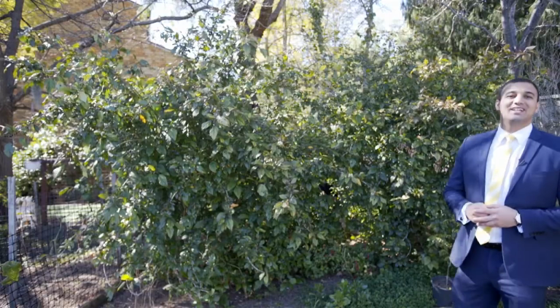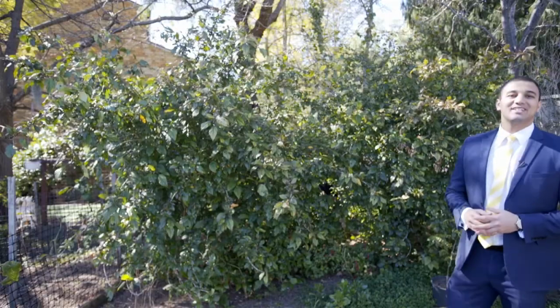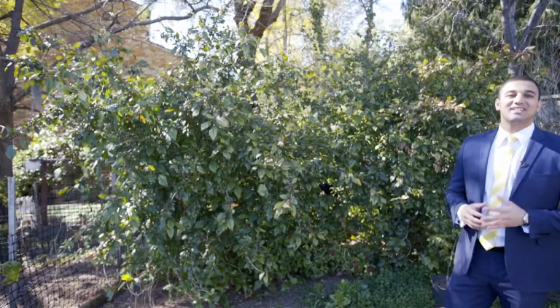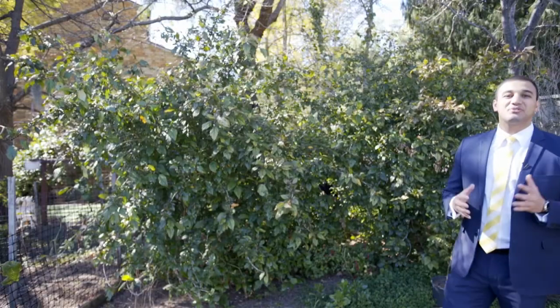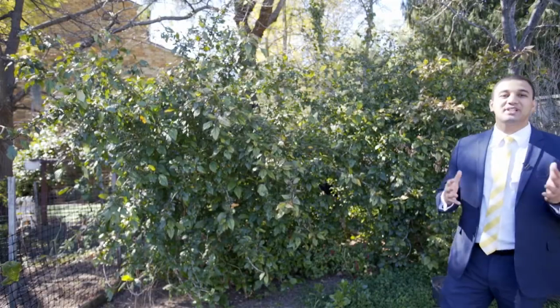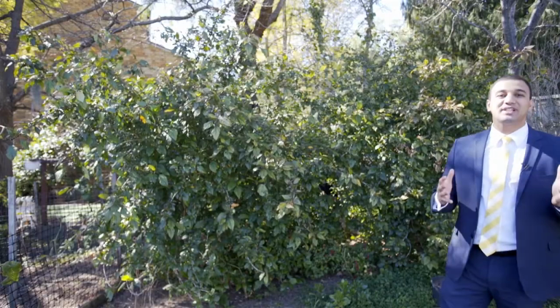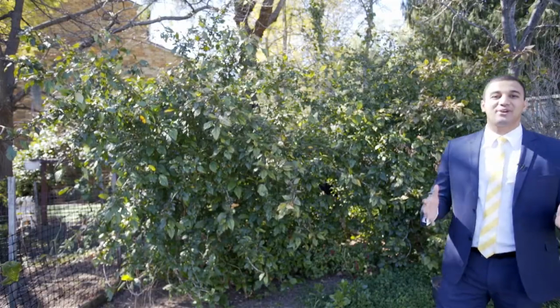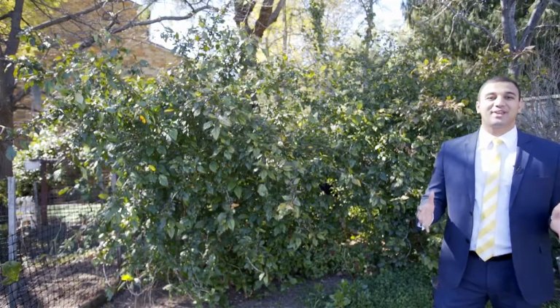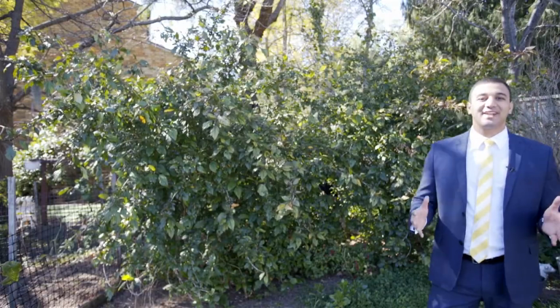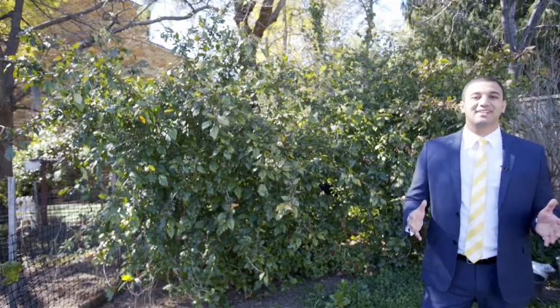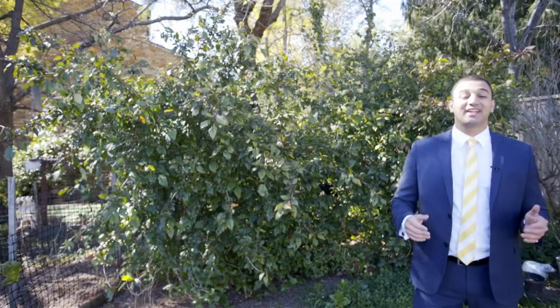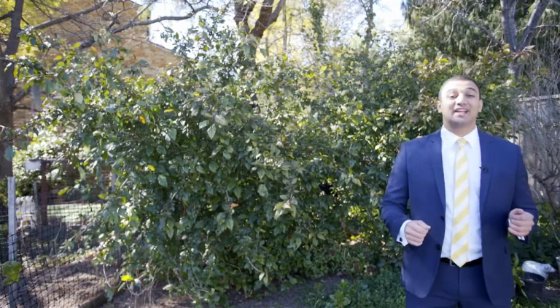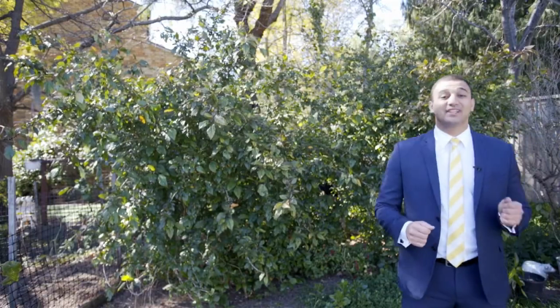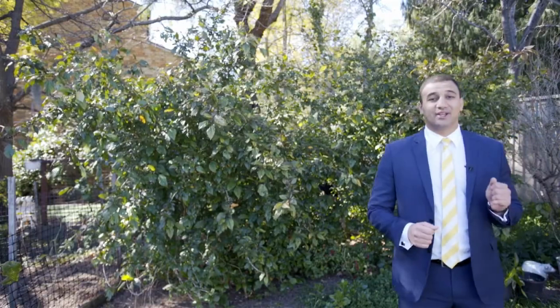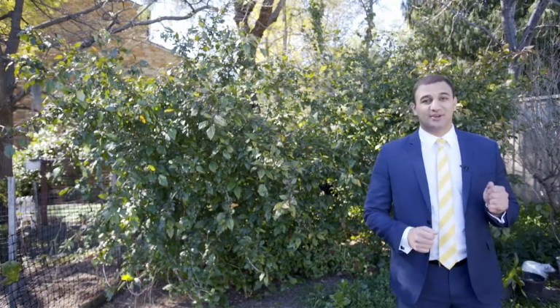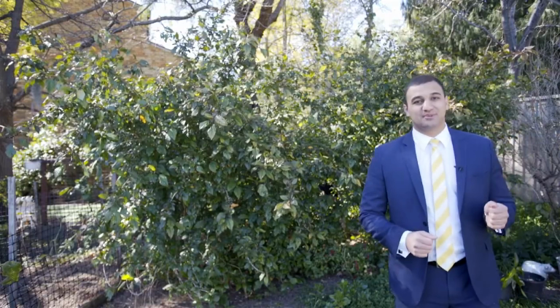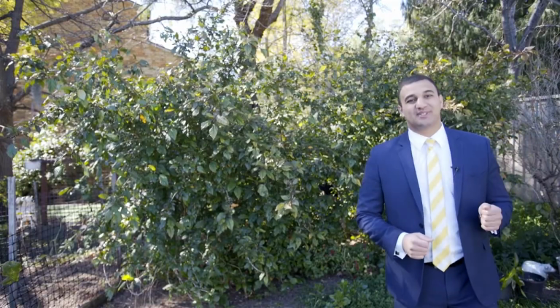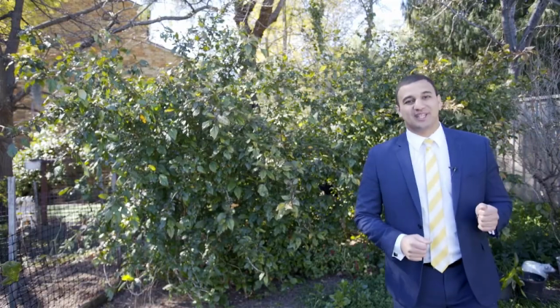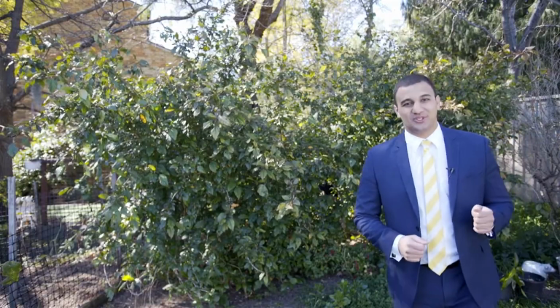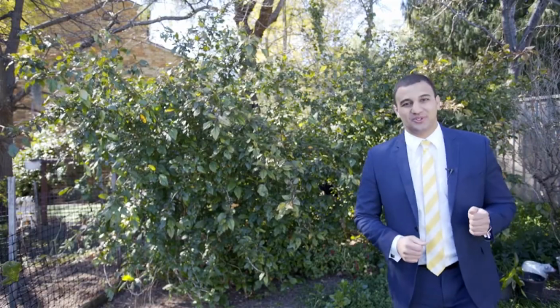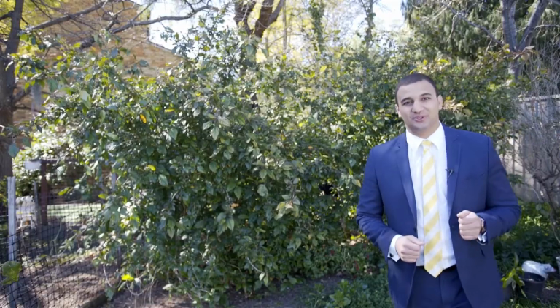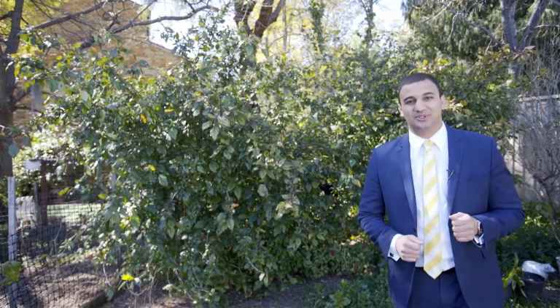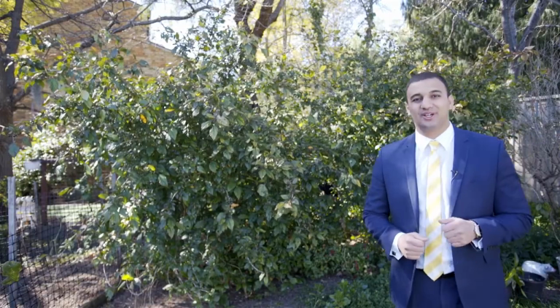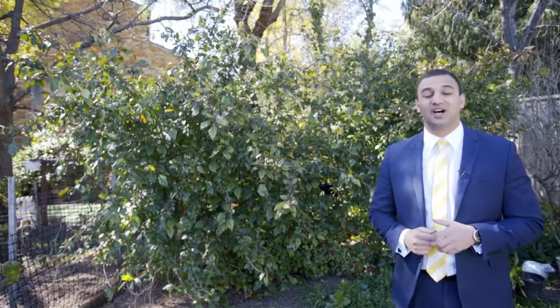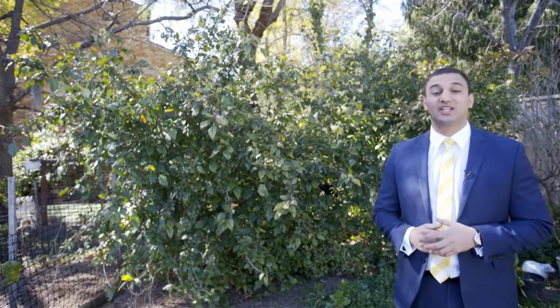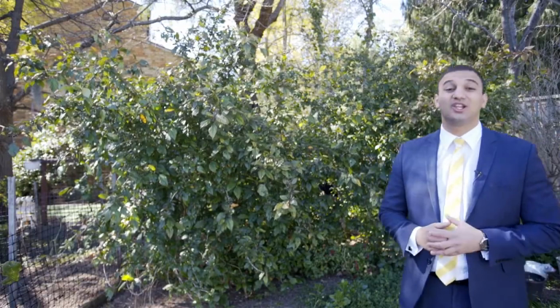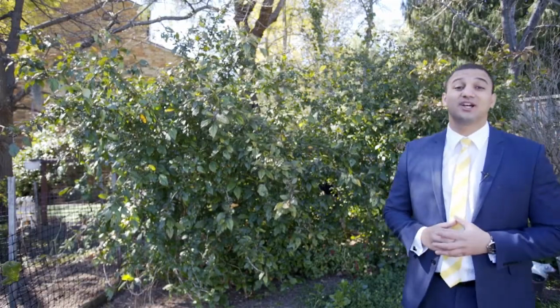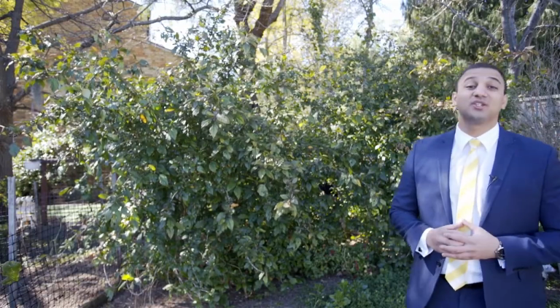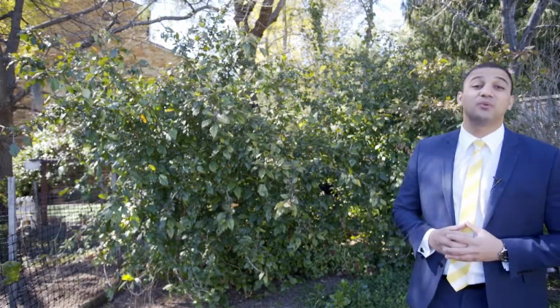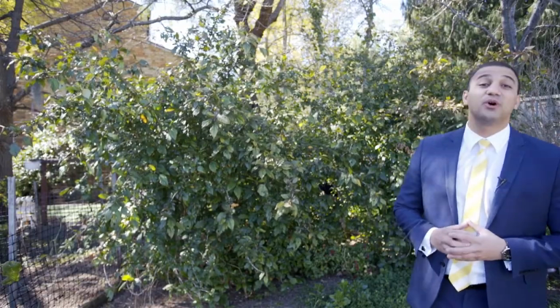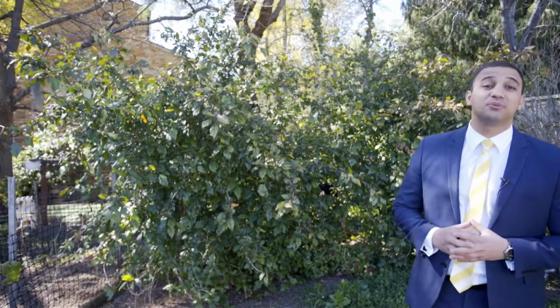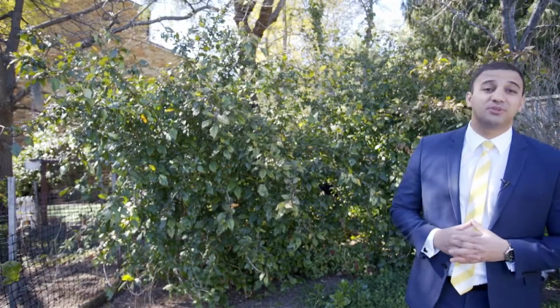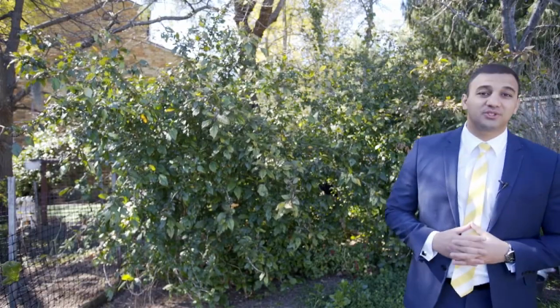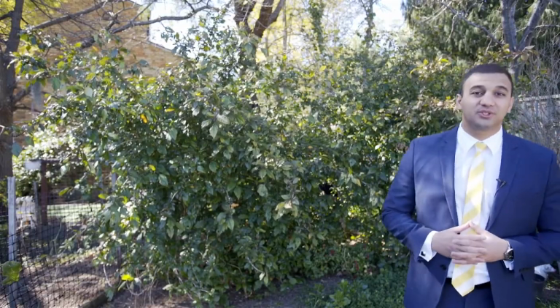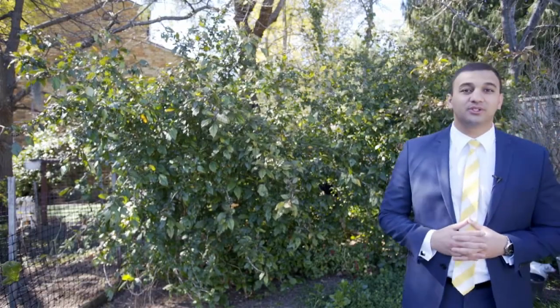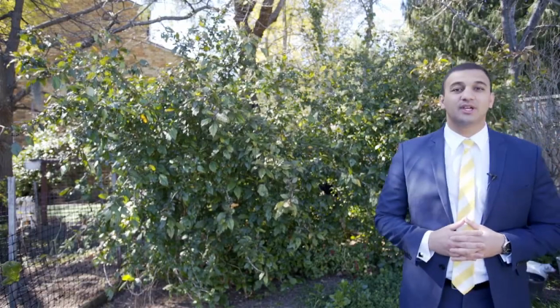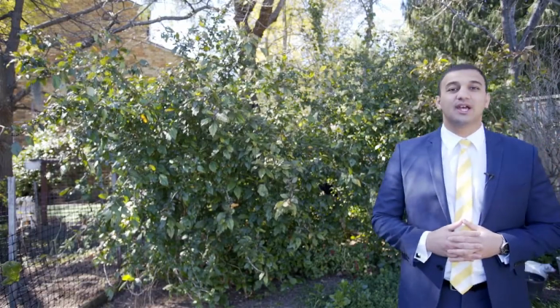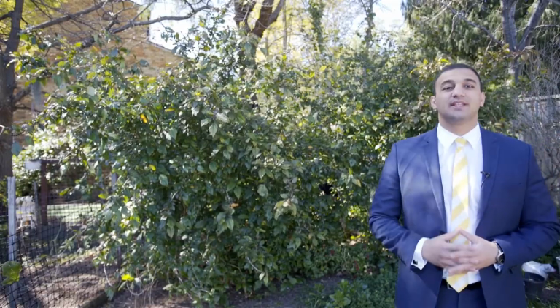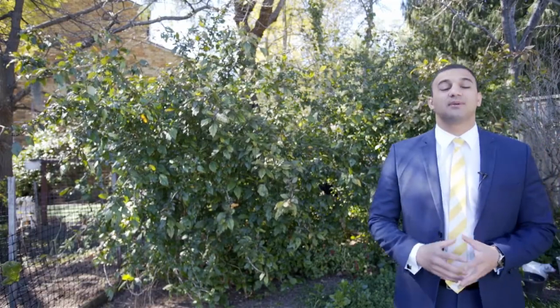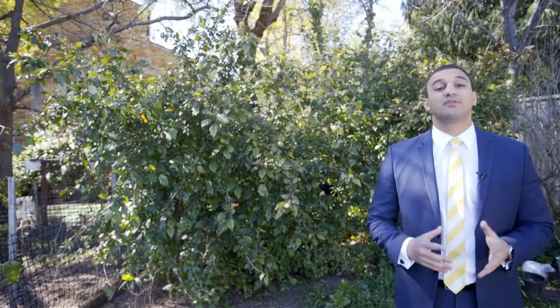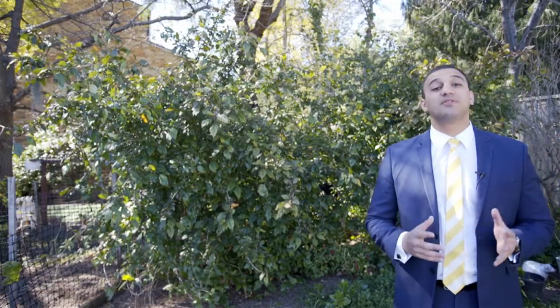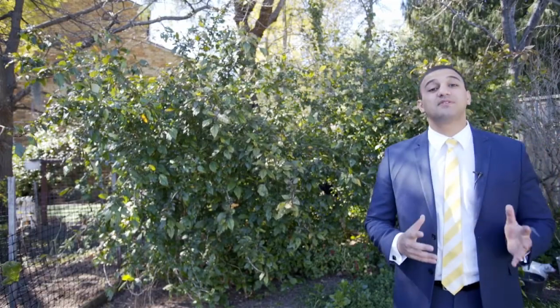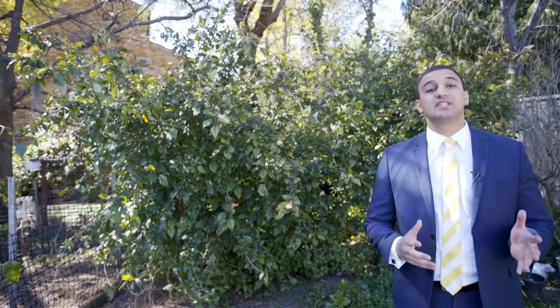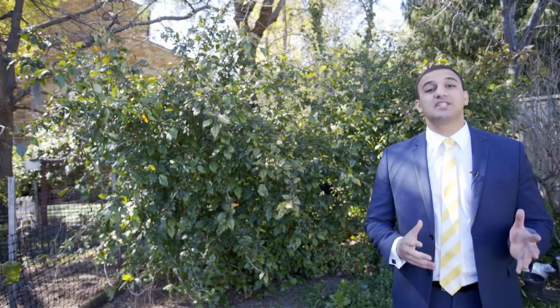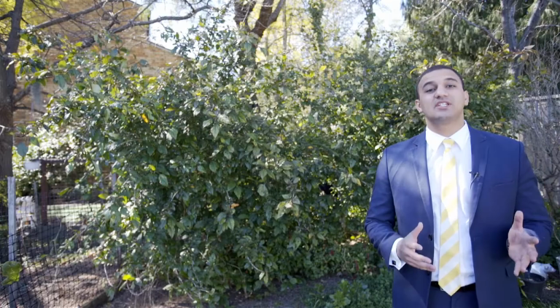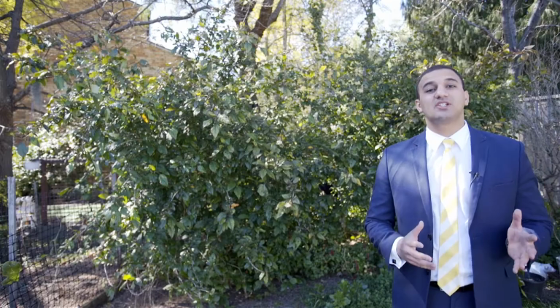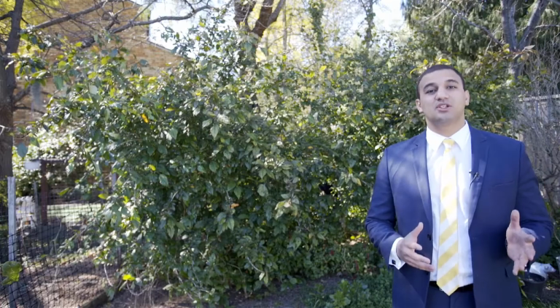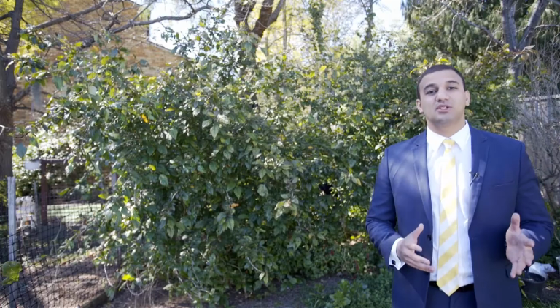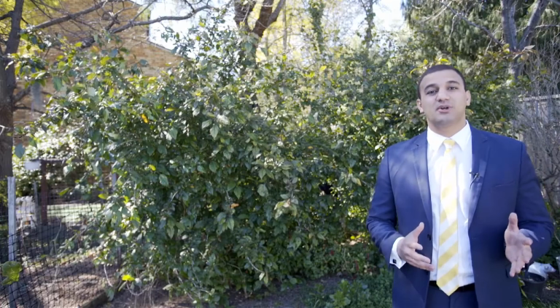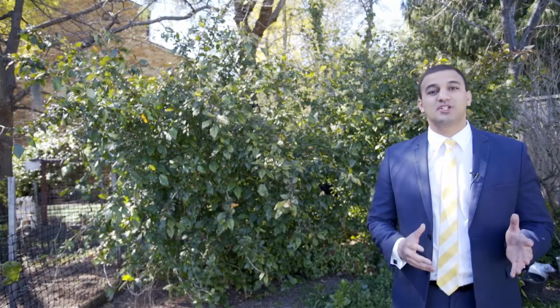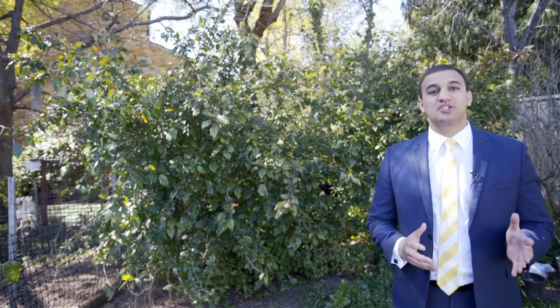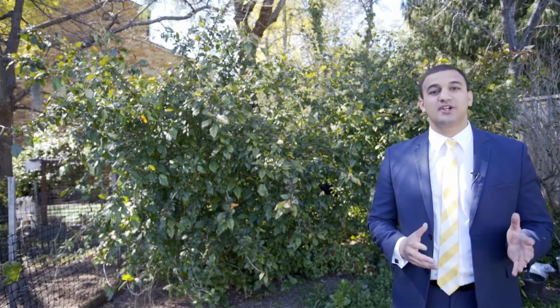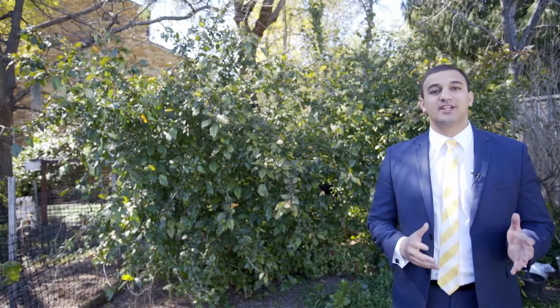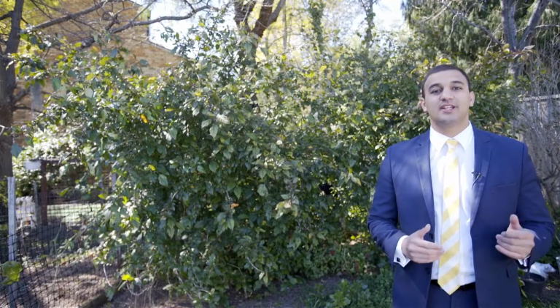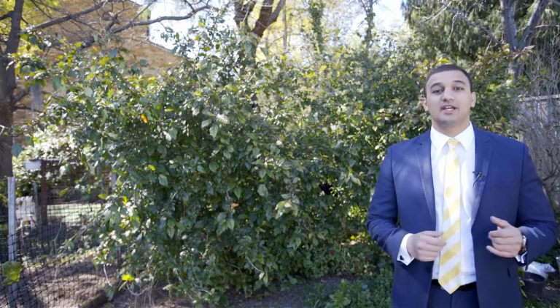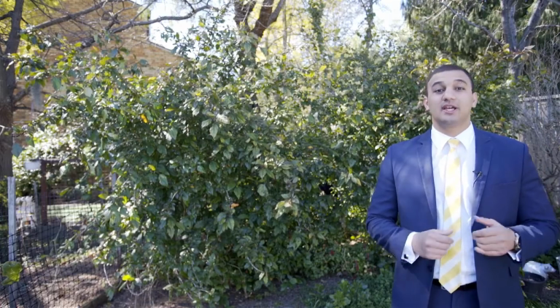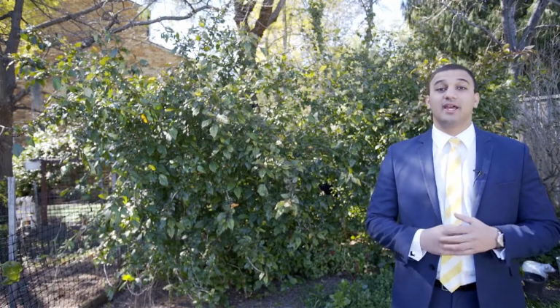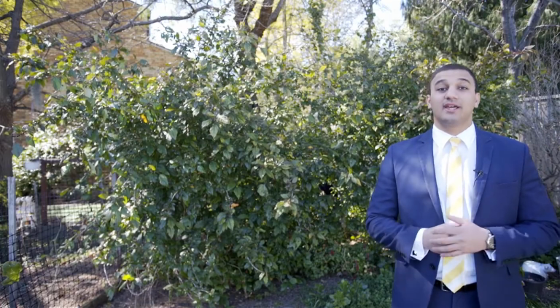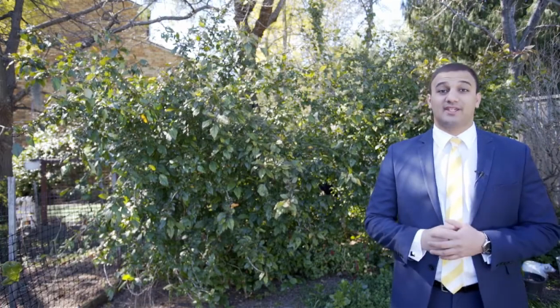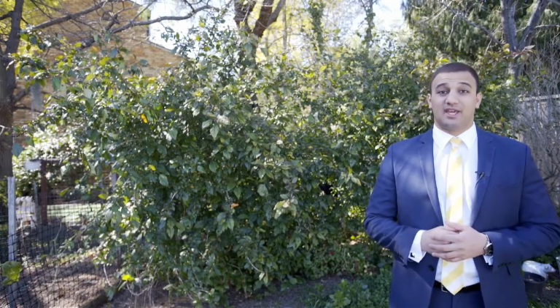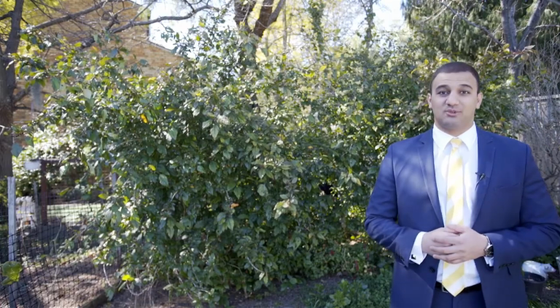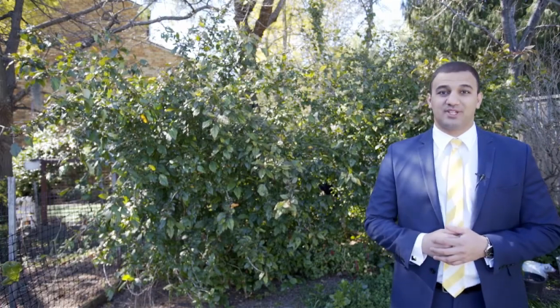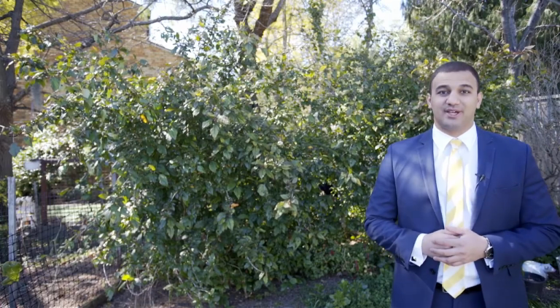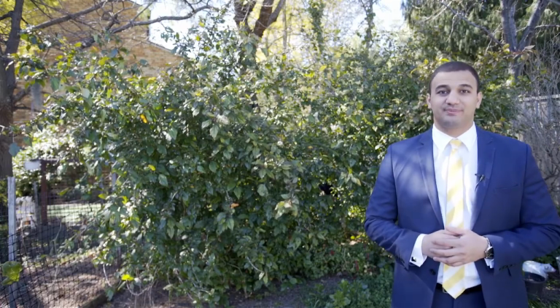Centrally located and loads of potential, I'd like to welcome you to number 56 Condamine Street in Campbelltown.